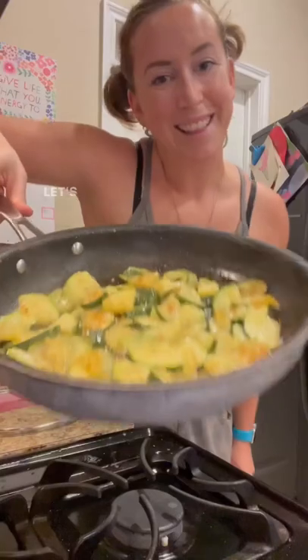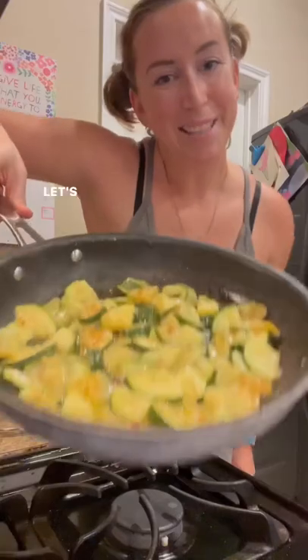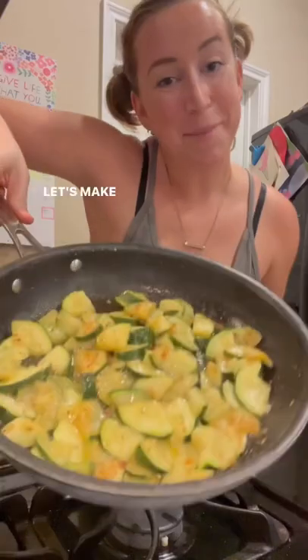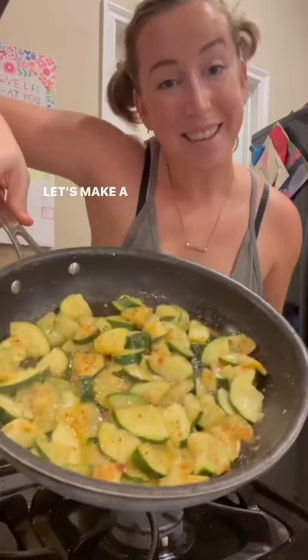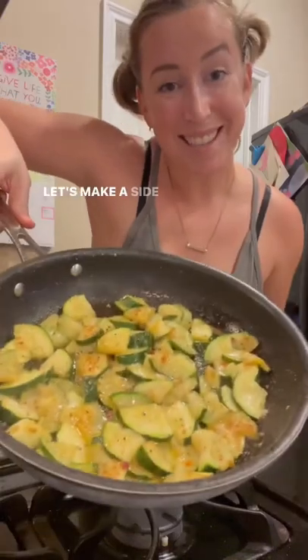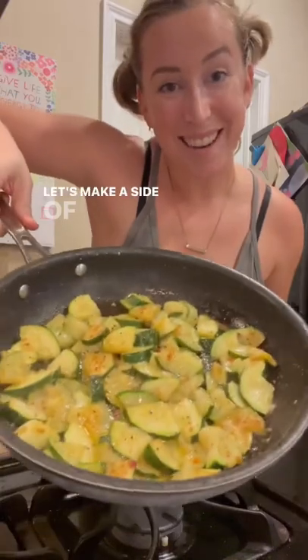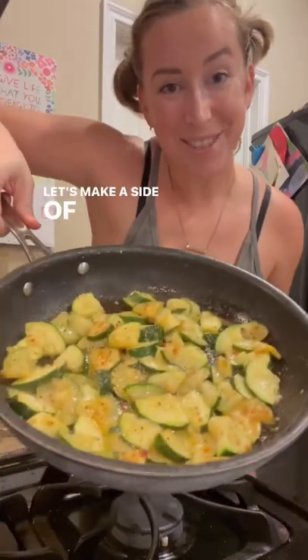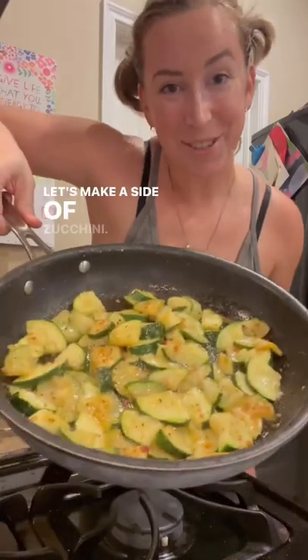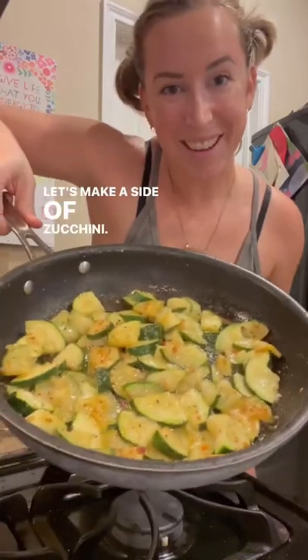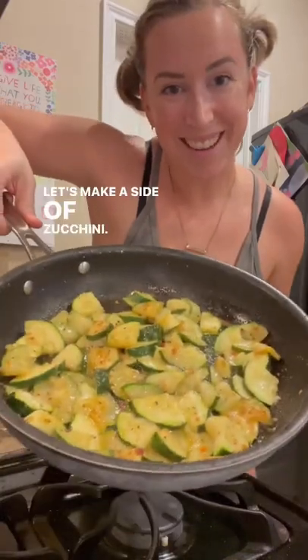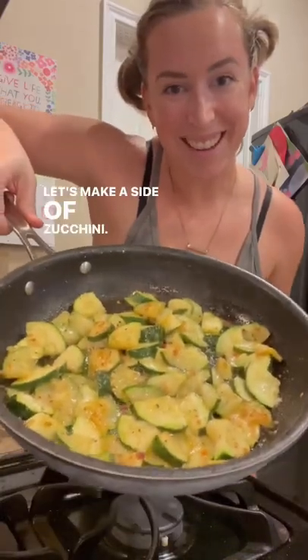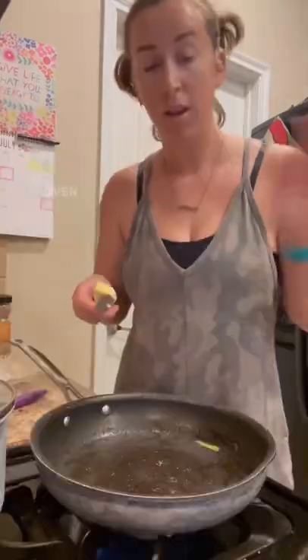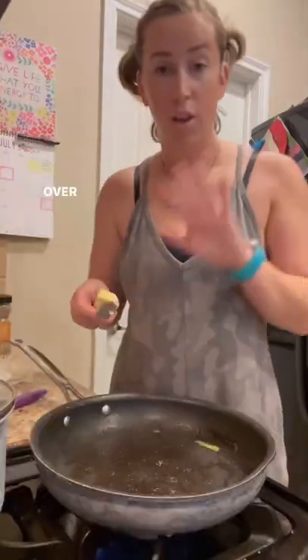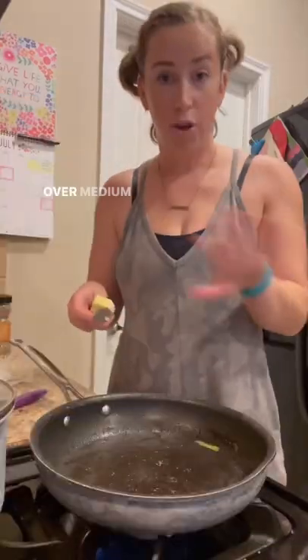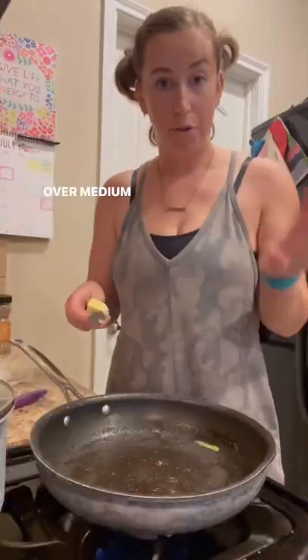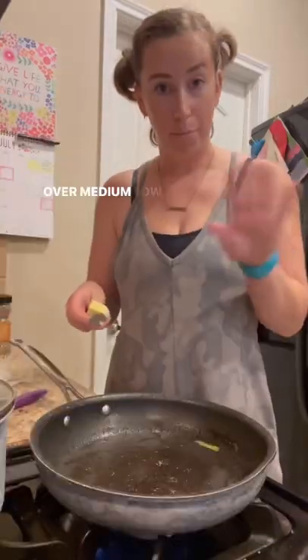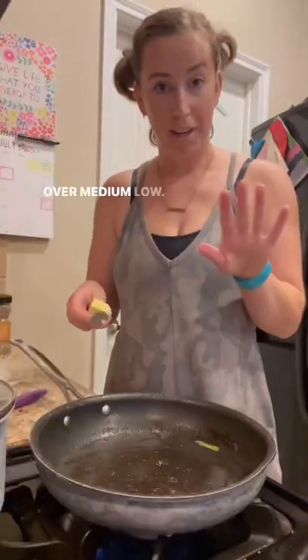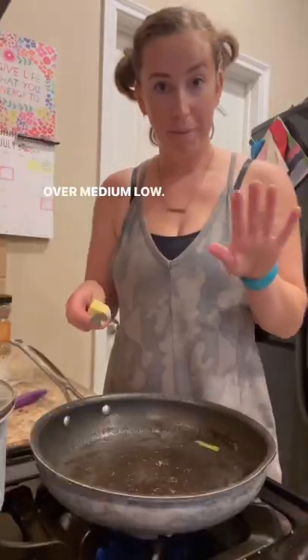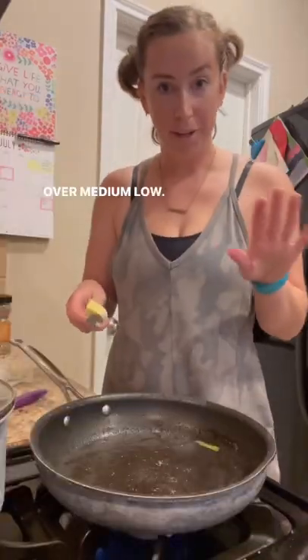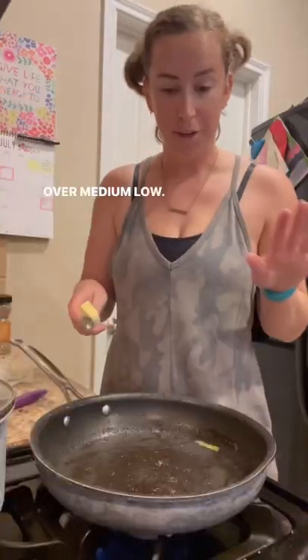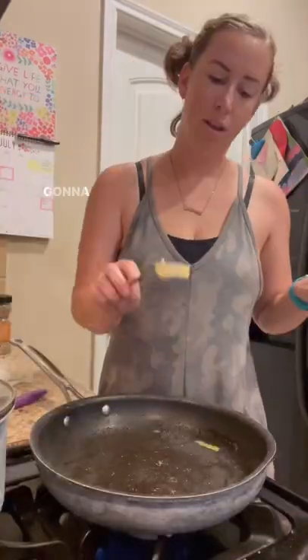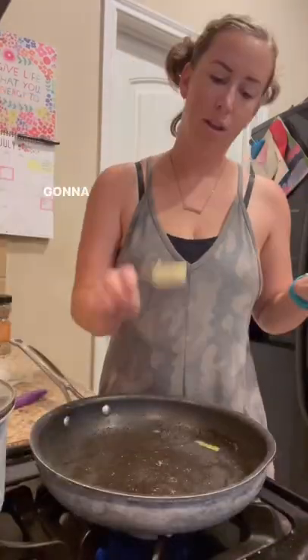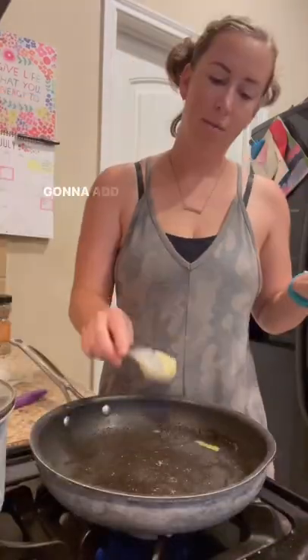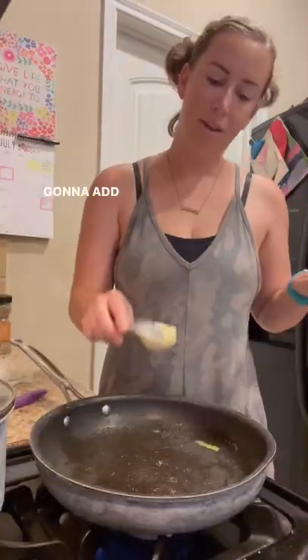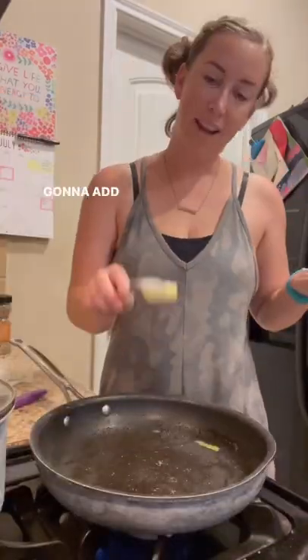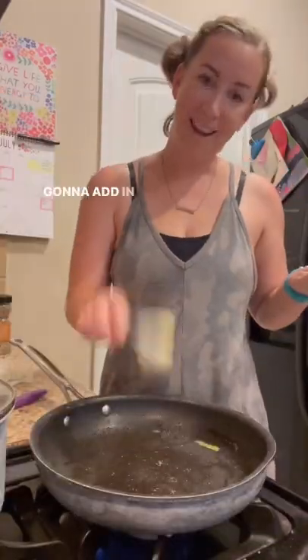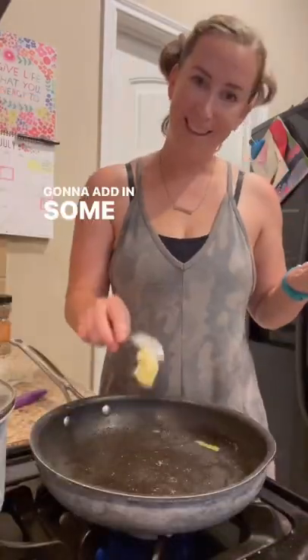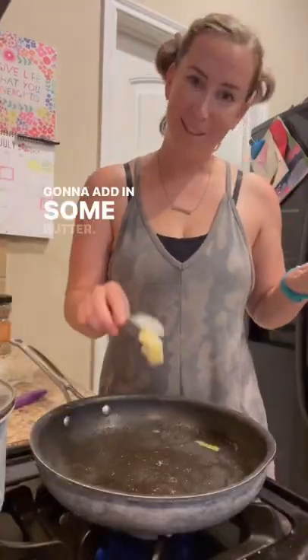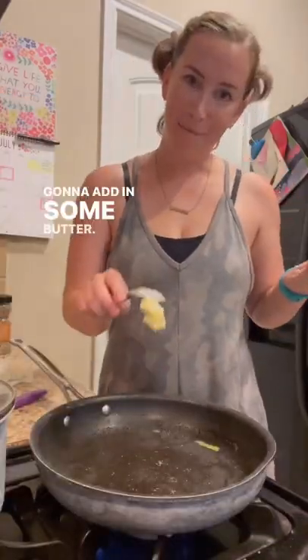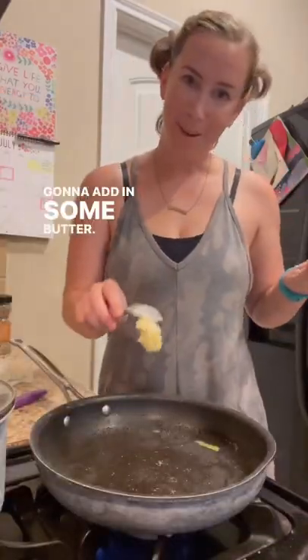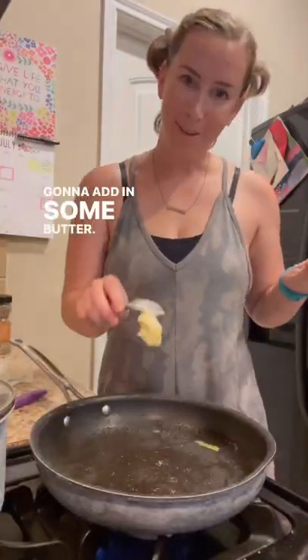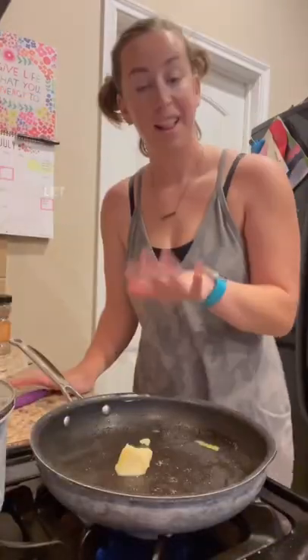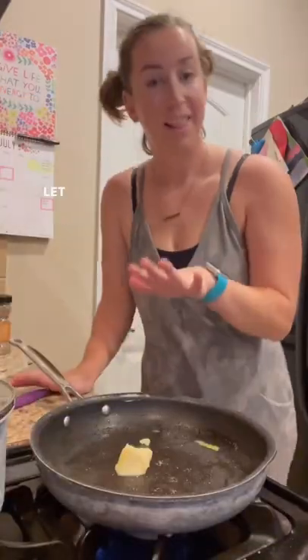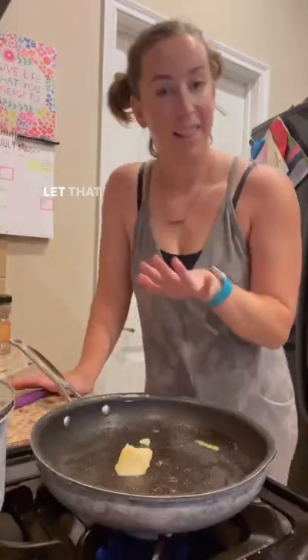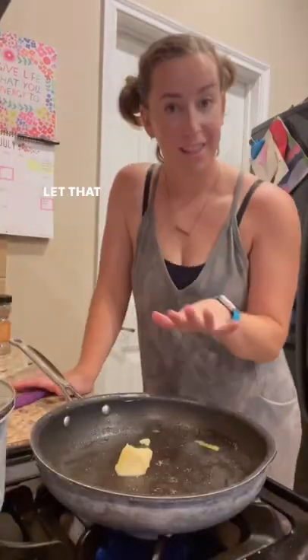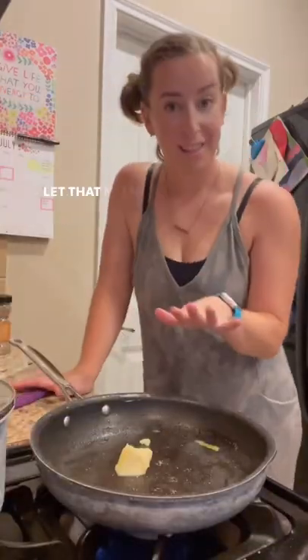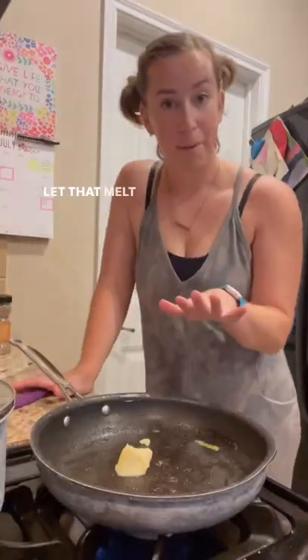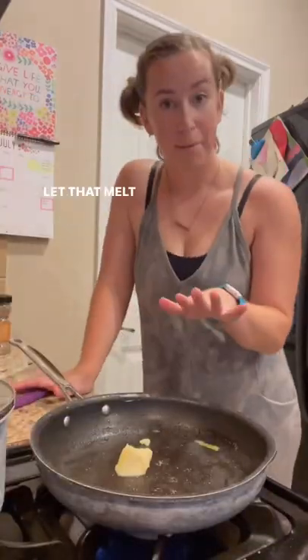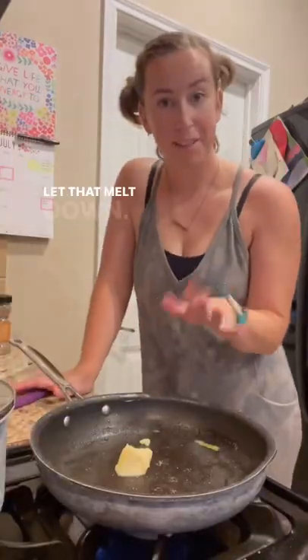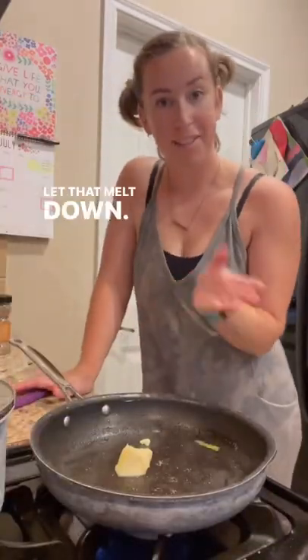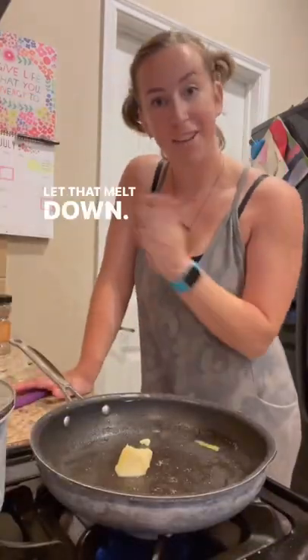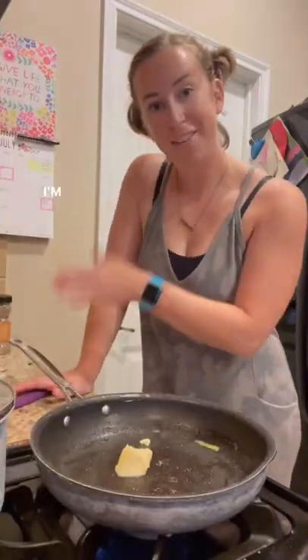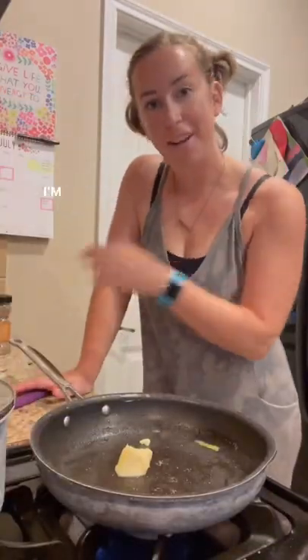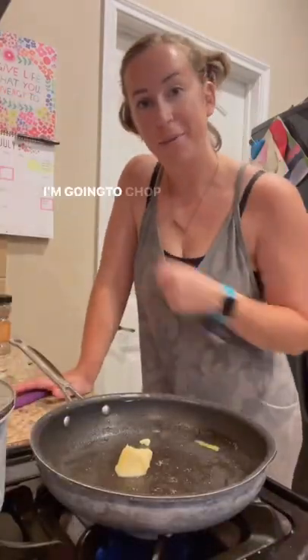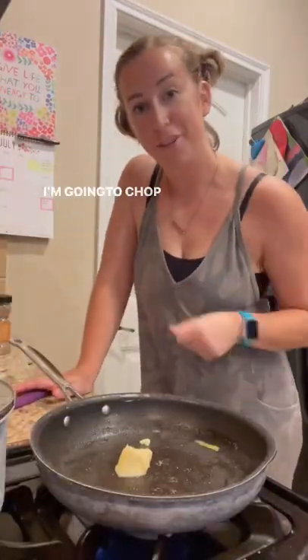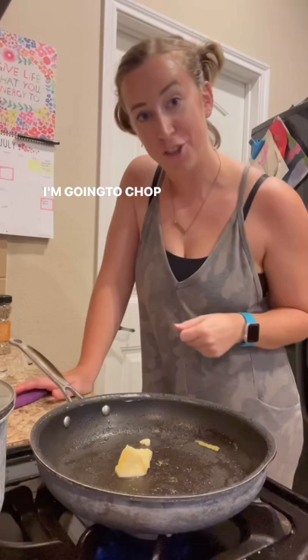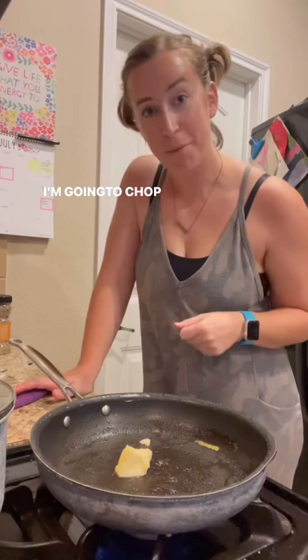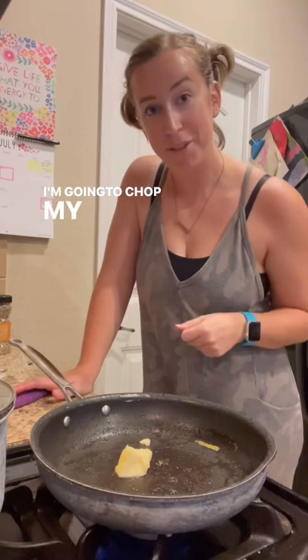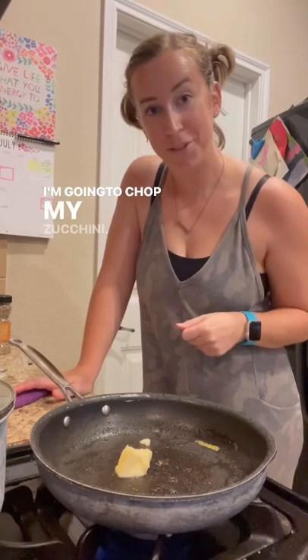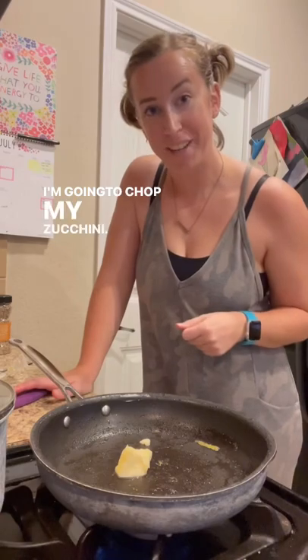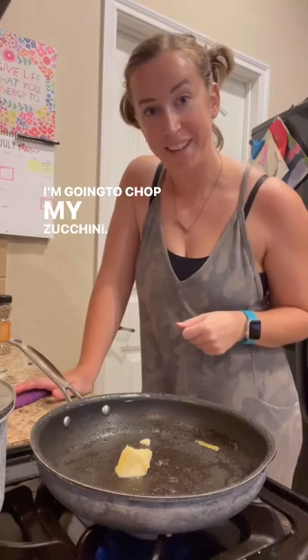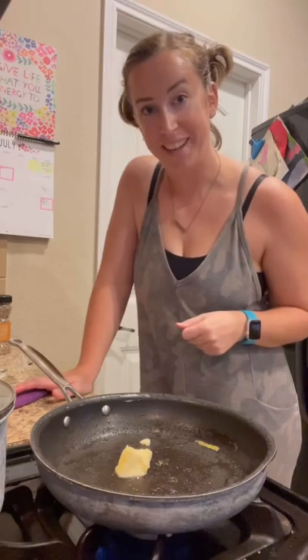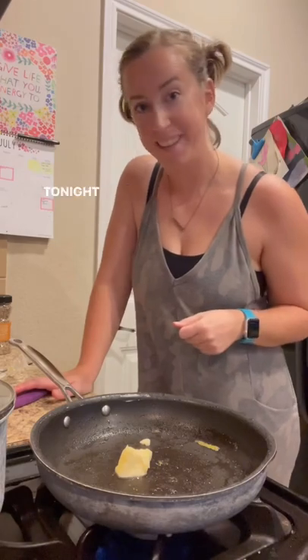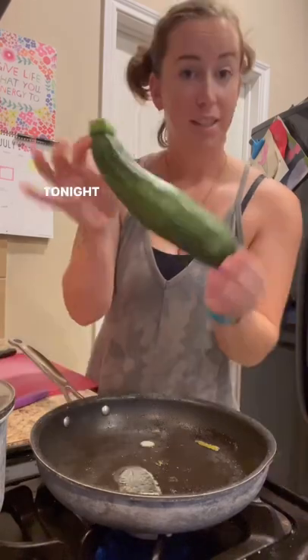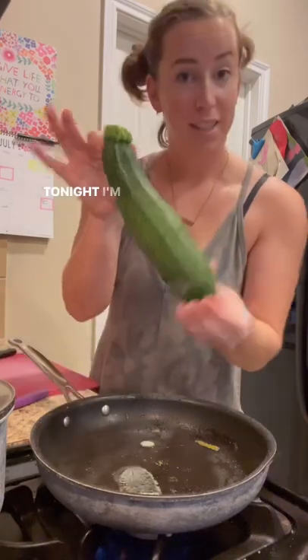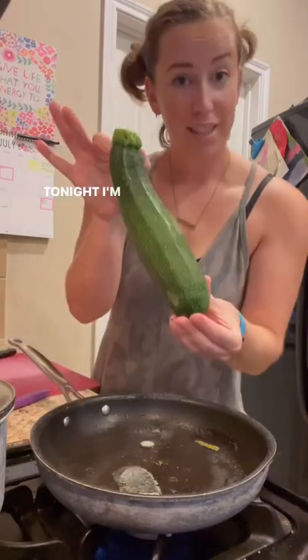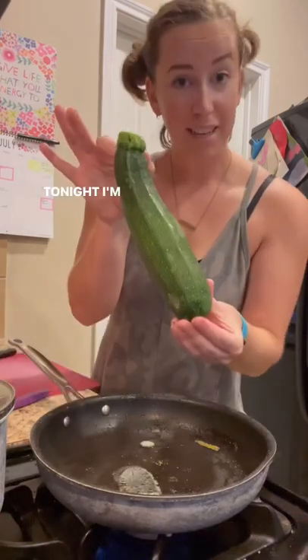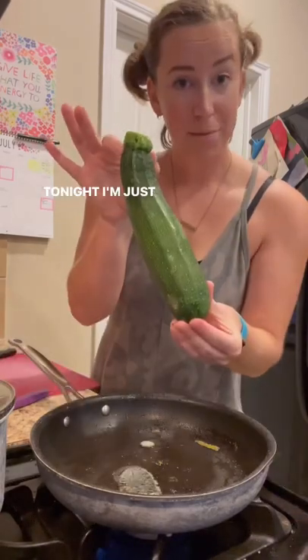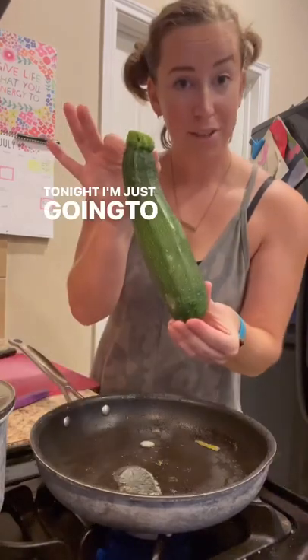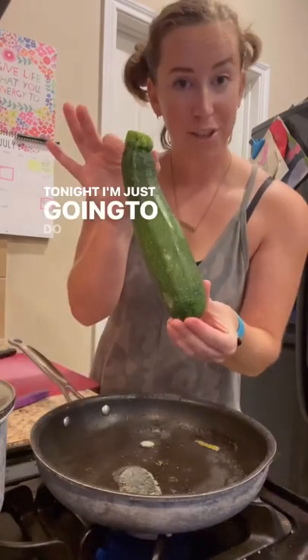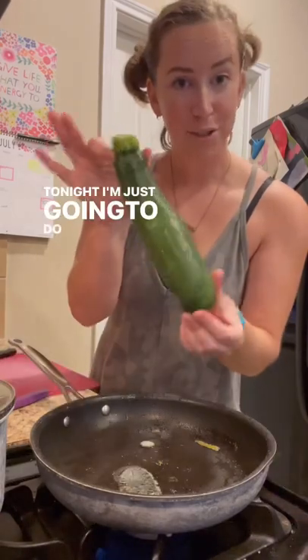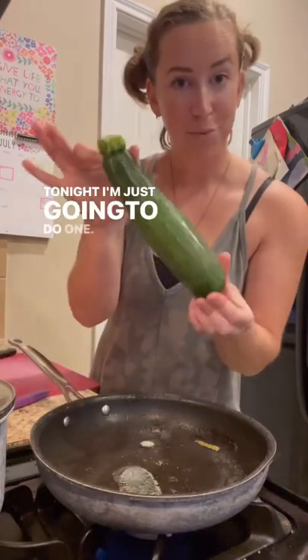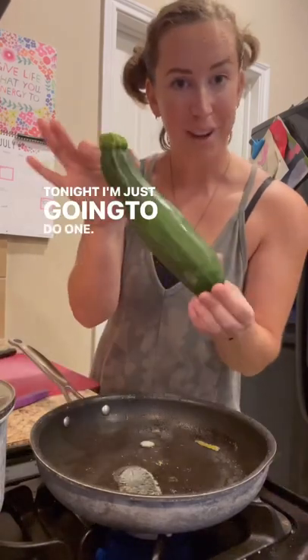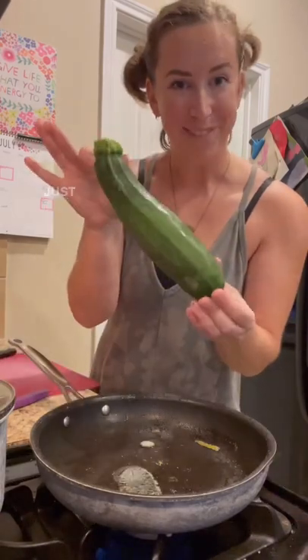Let's make a side of zucchini over medium-low. Gonna add in some butter and let that melt down. I'm gonna chop my zucchini — tonight I'm just gonna do one.